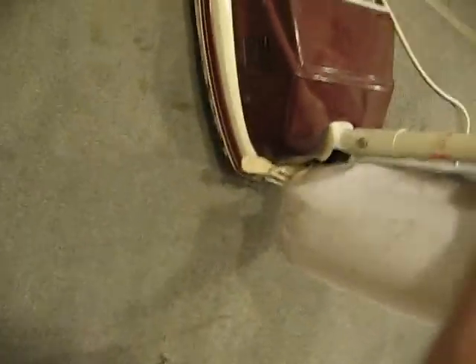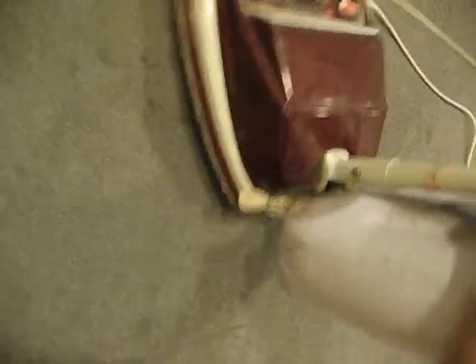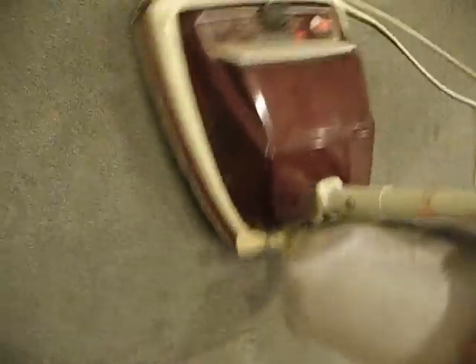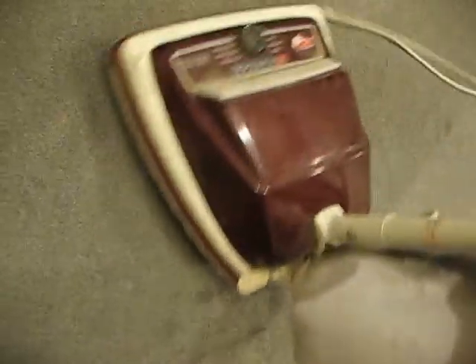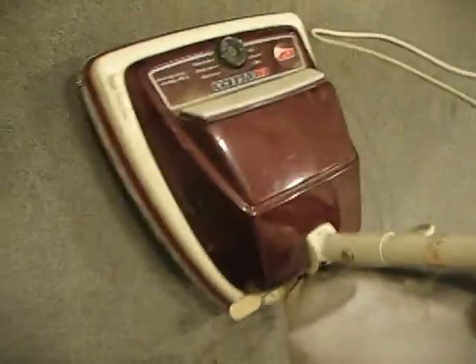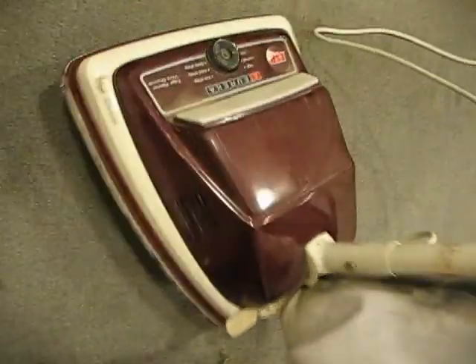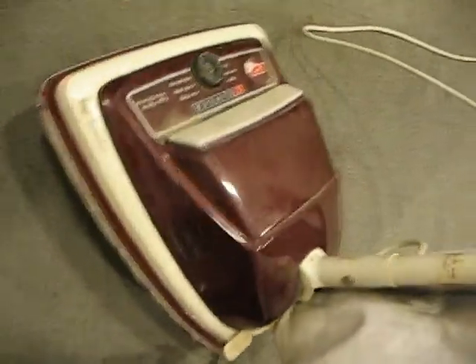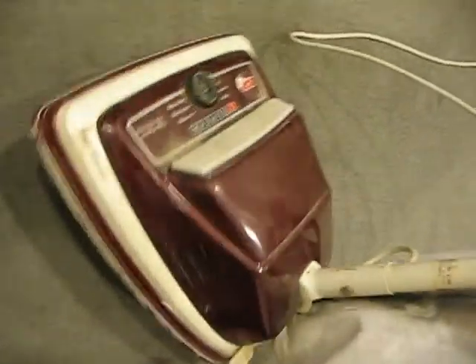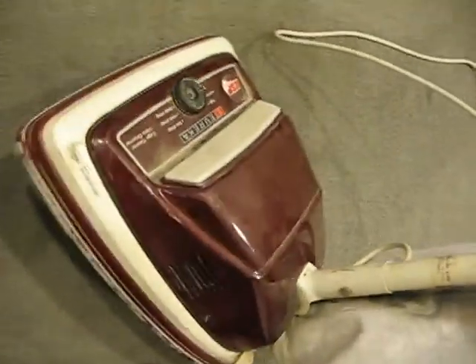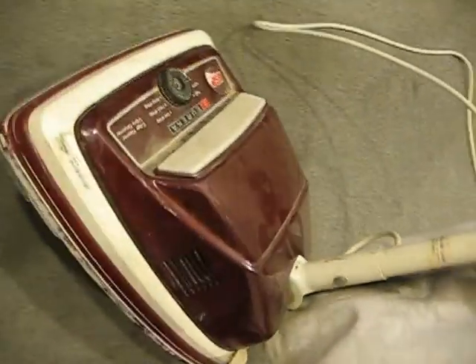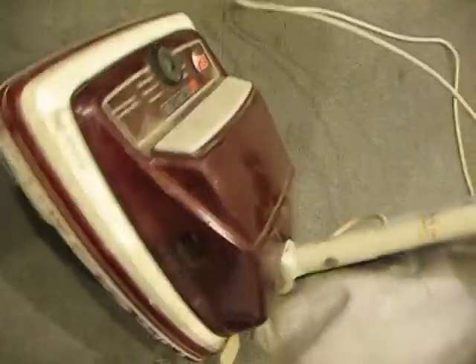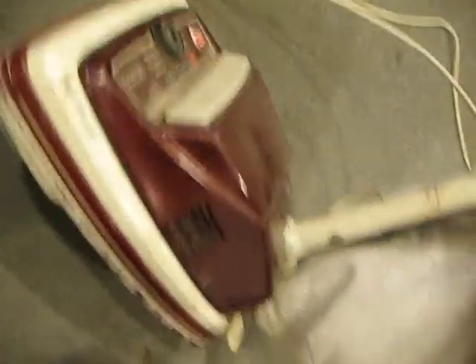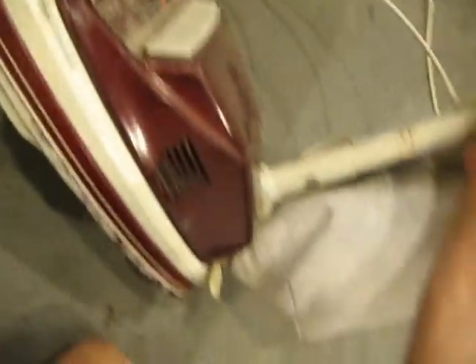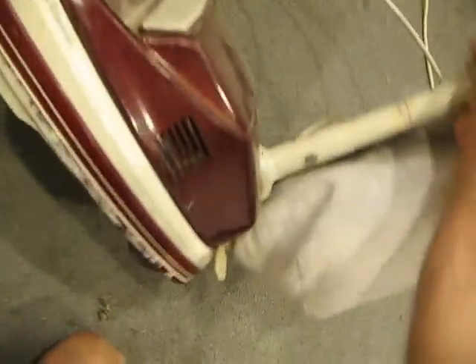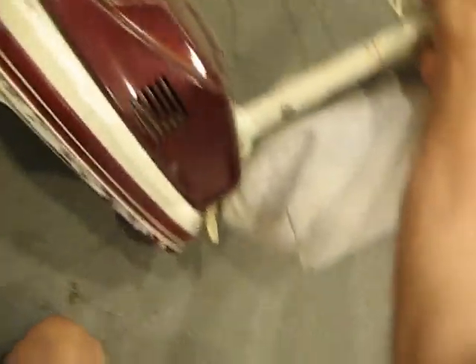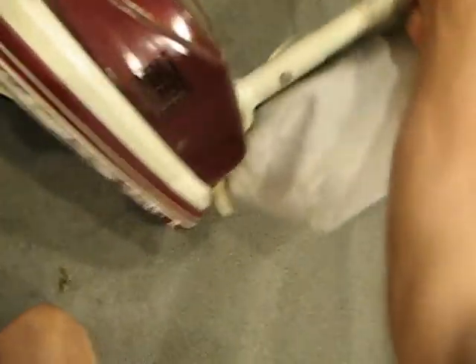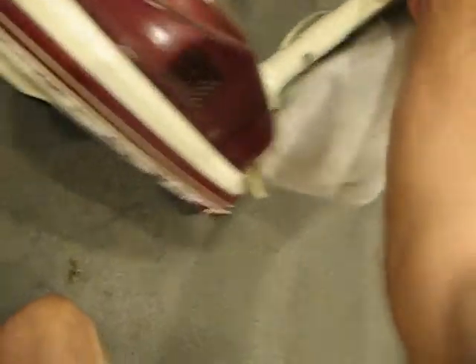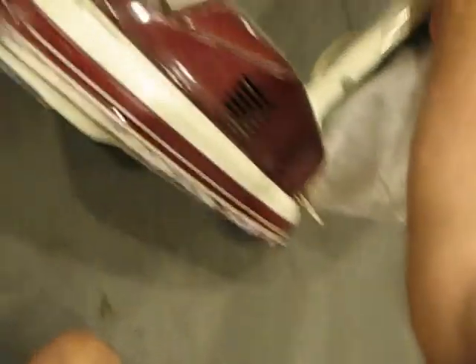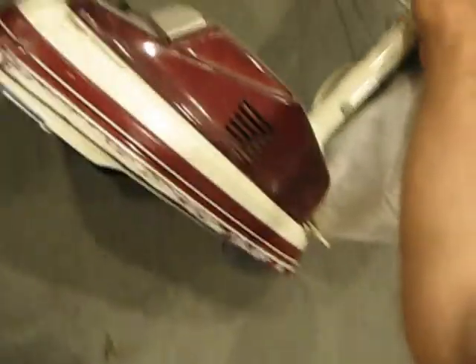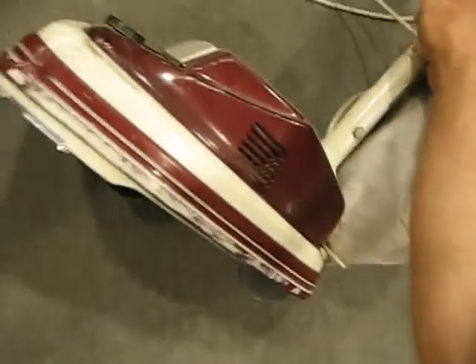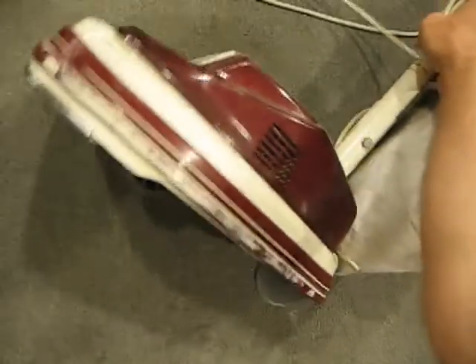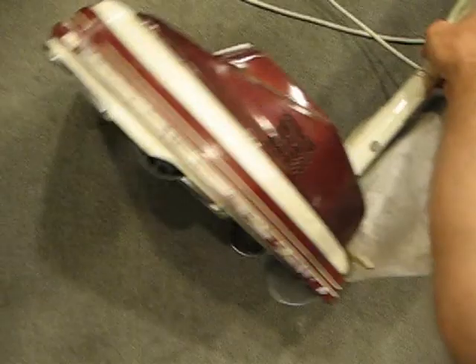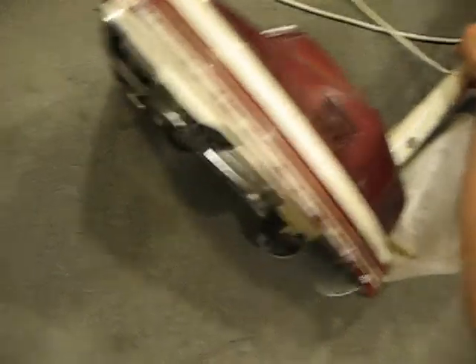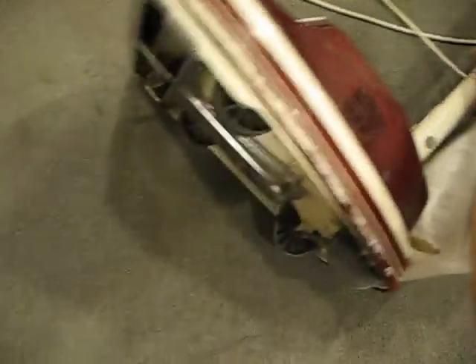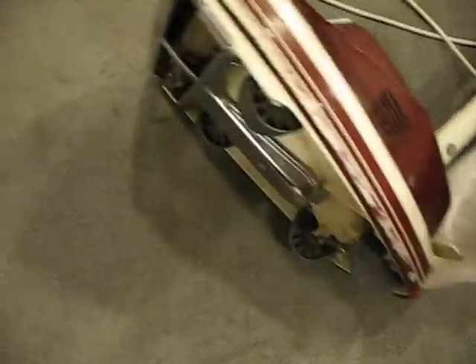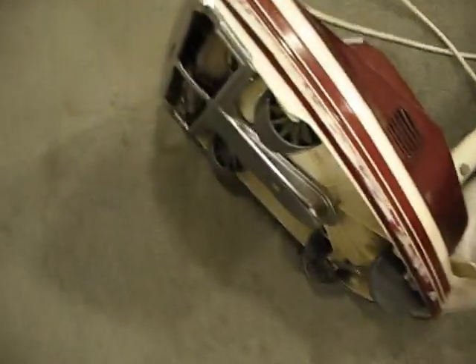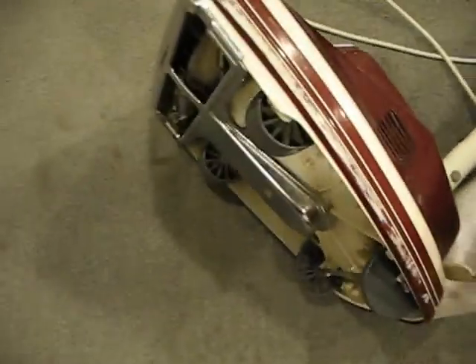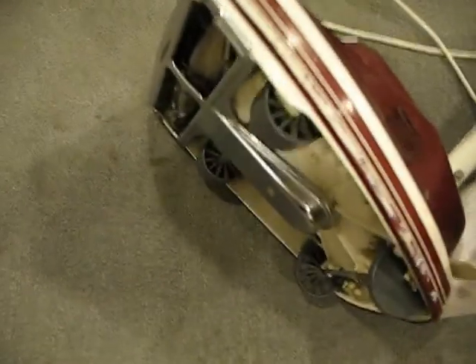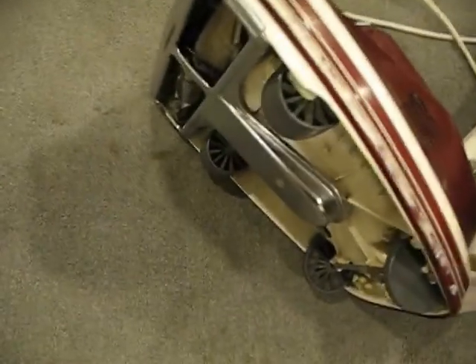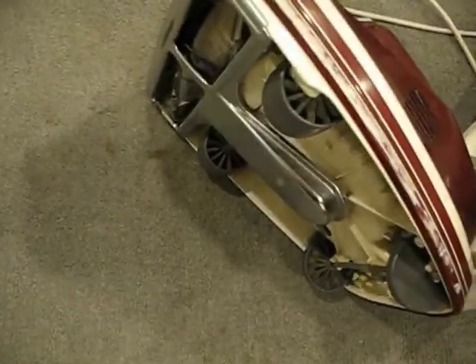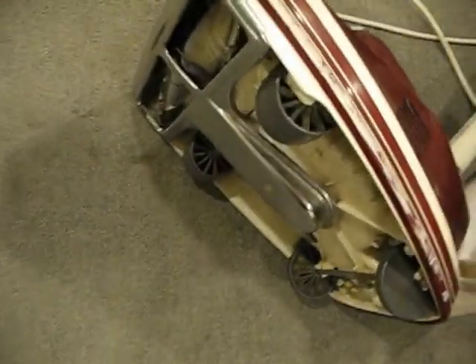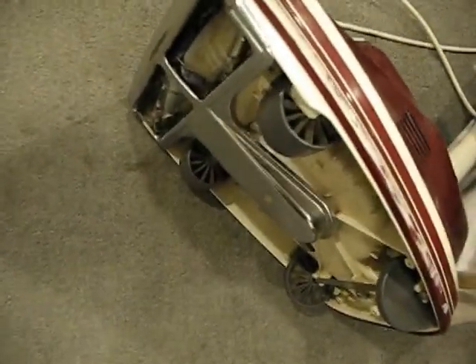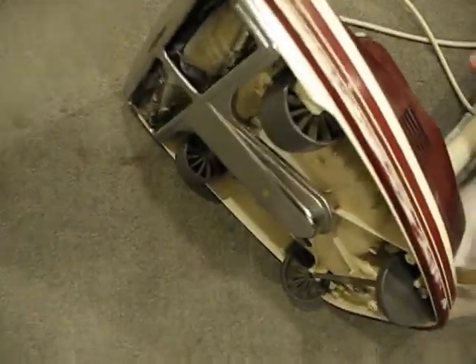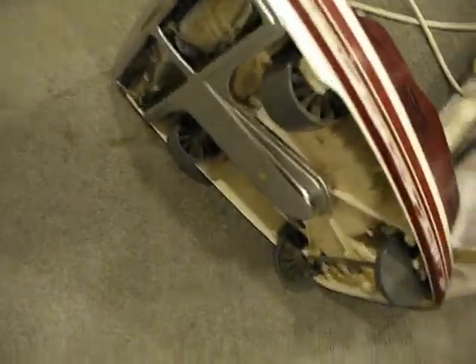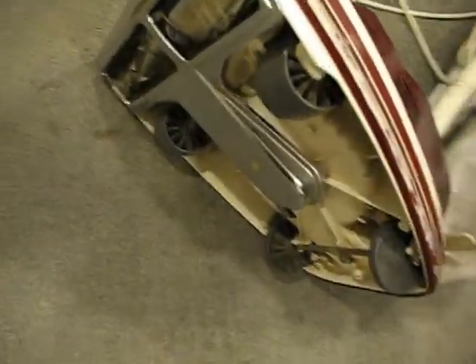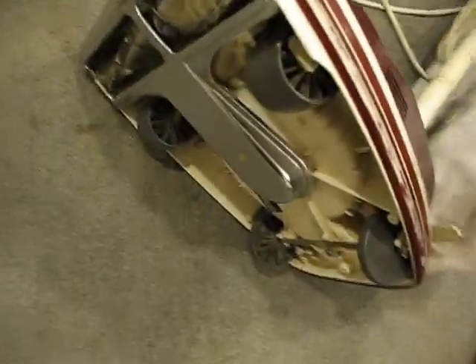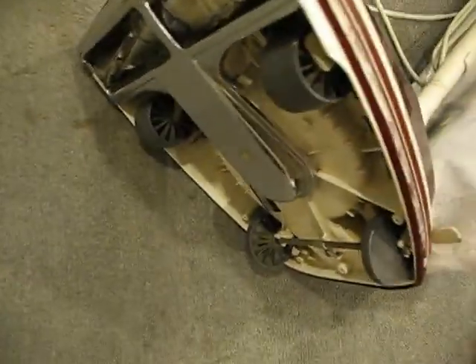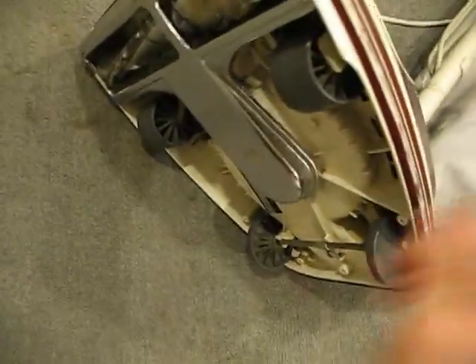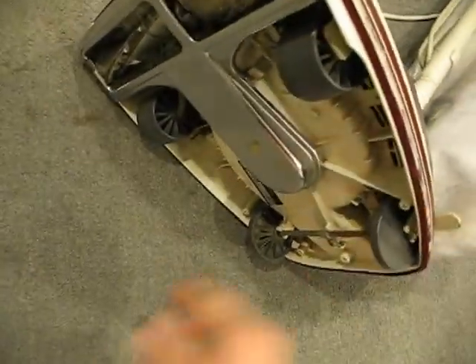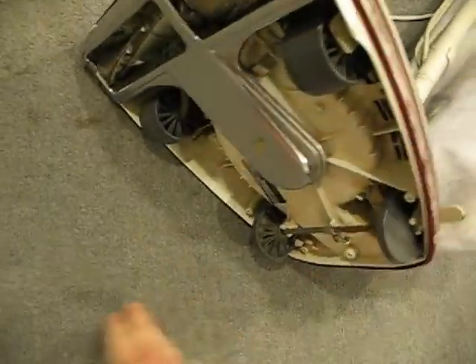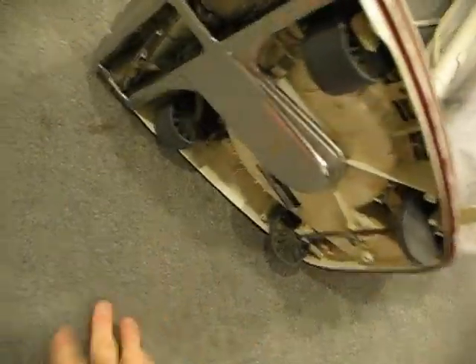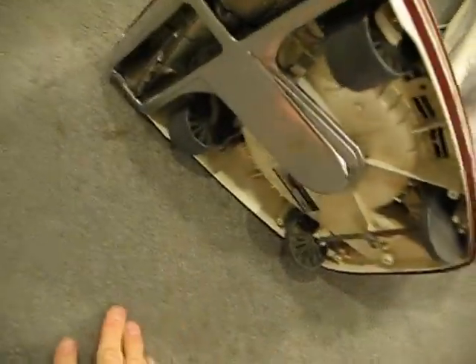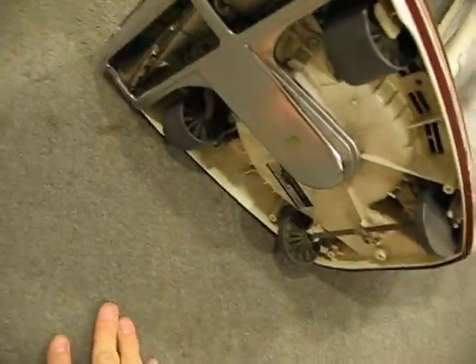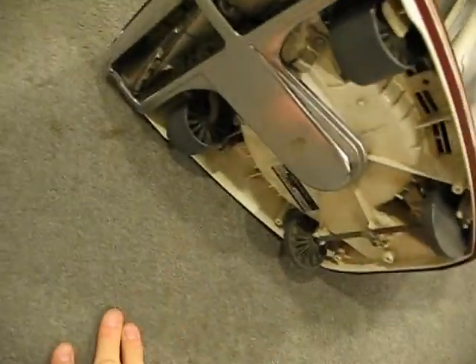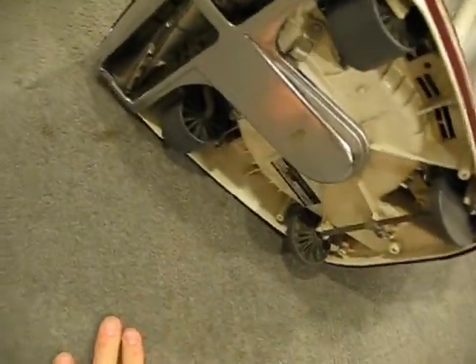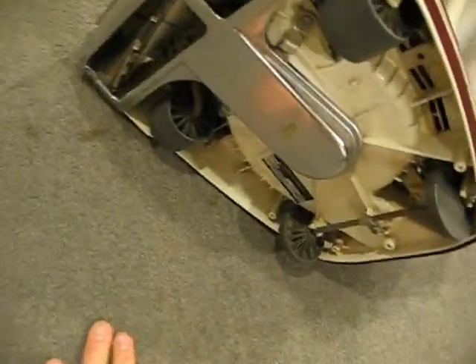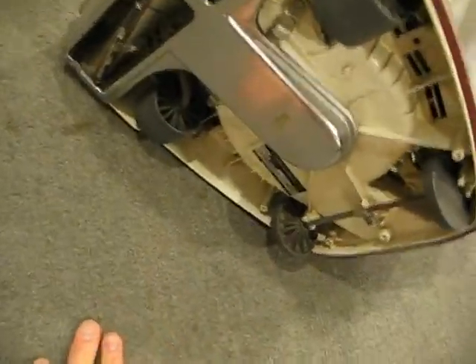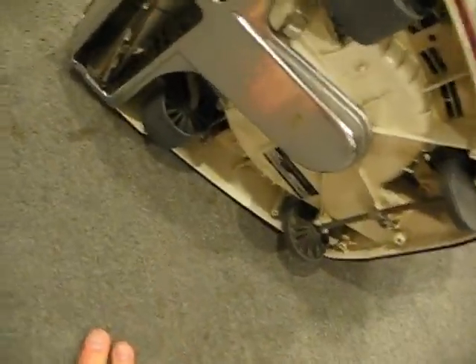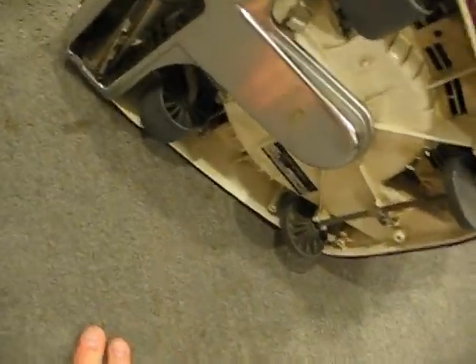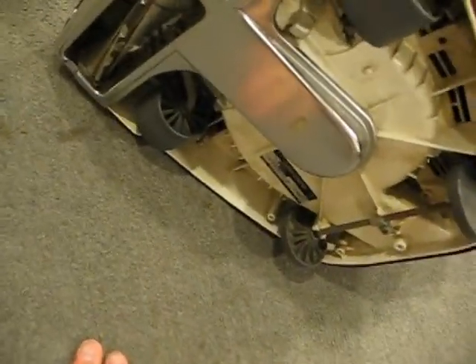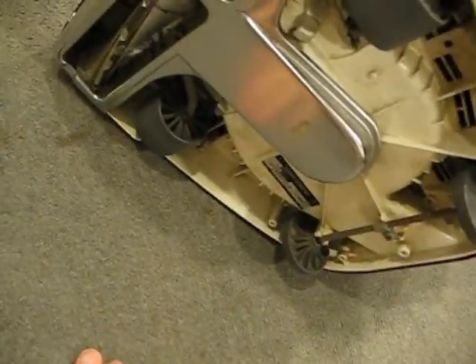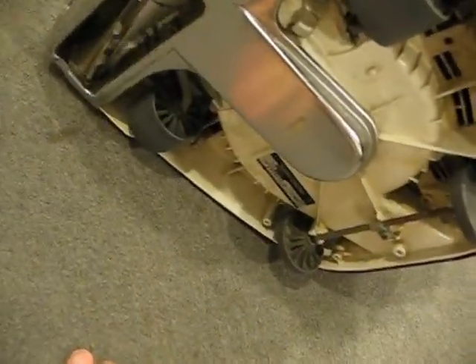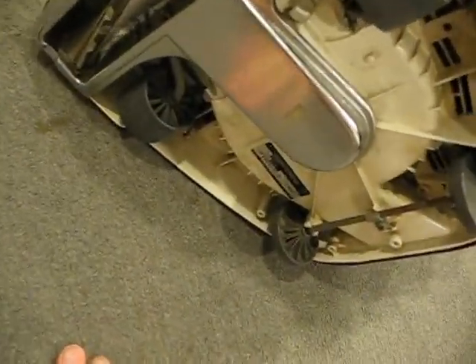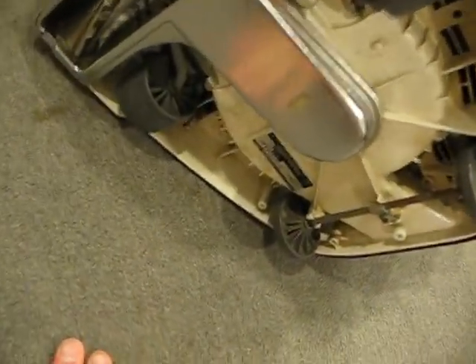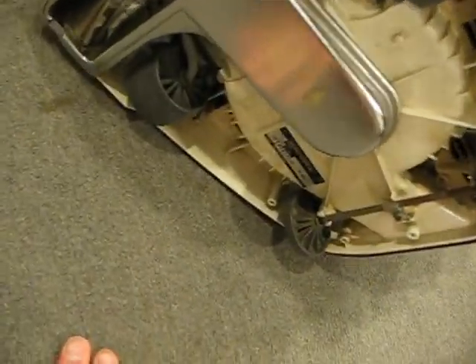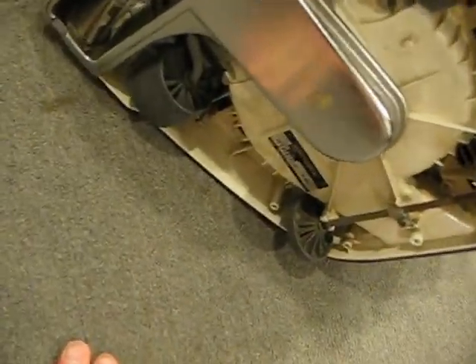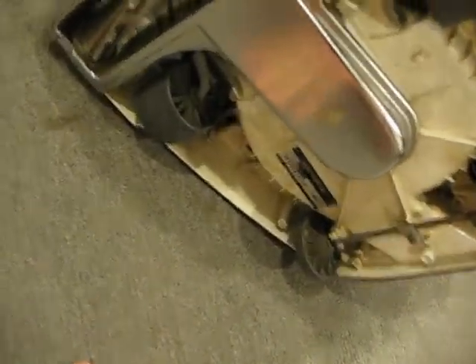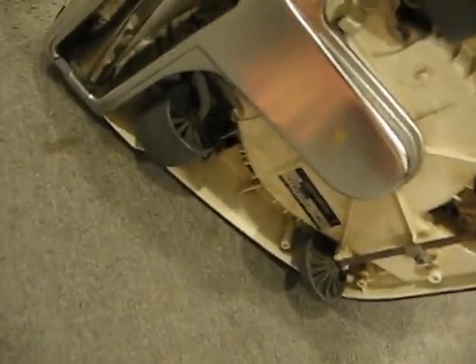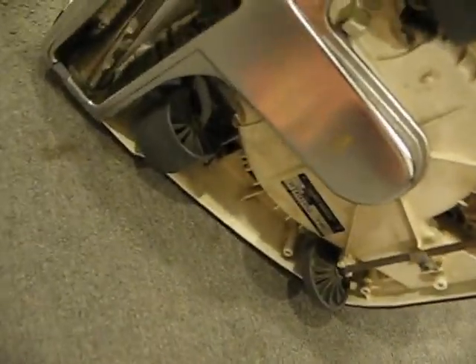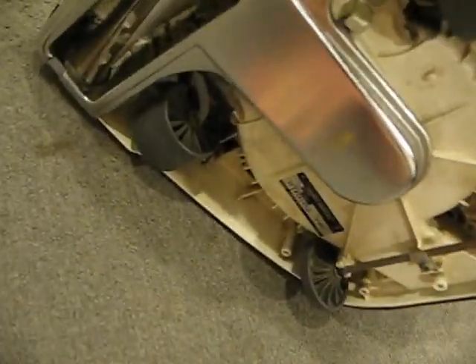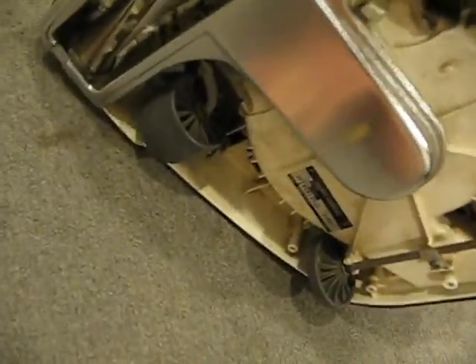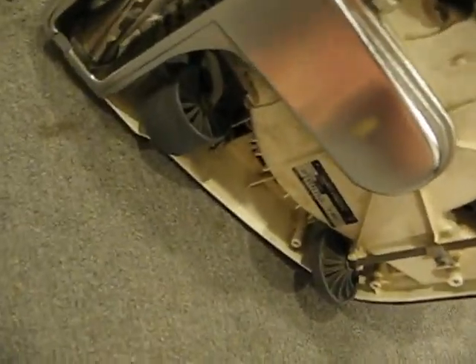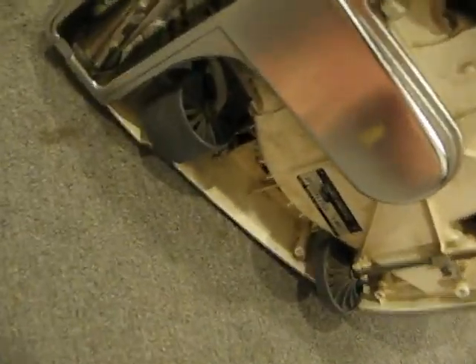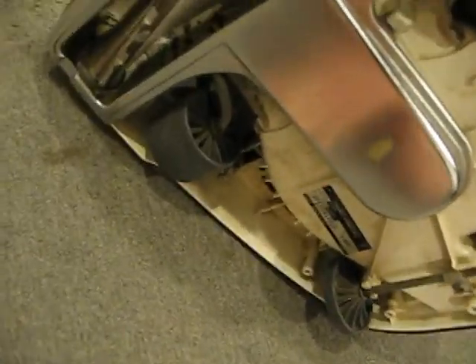That sounds like the motor bearings might be a little bit worn out, but it could be just dirt in the fan too.